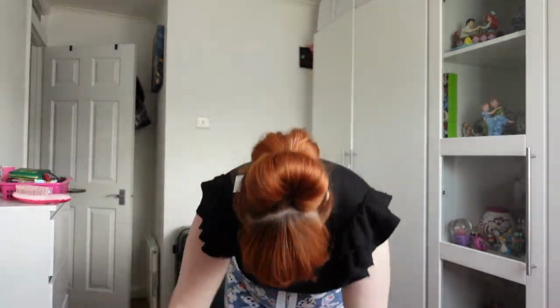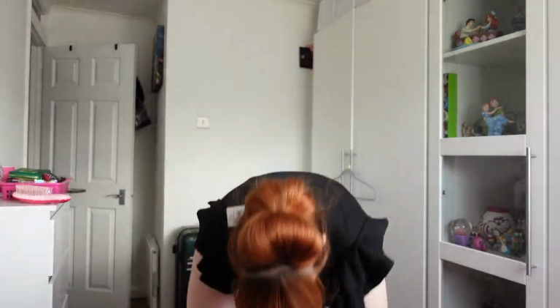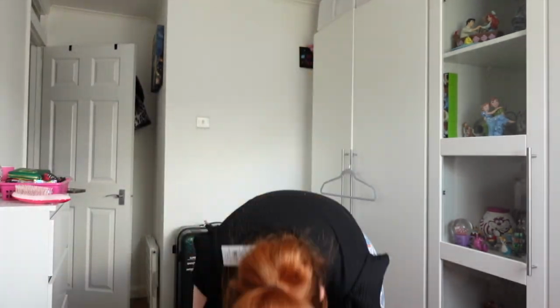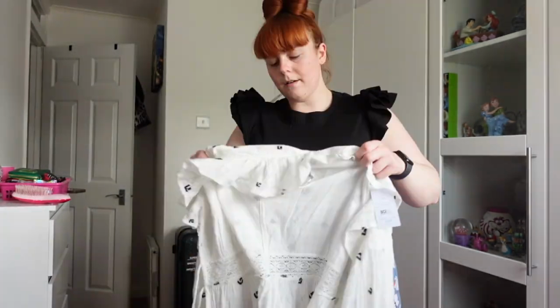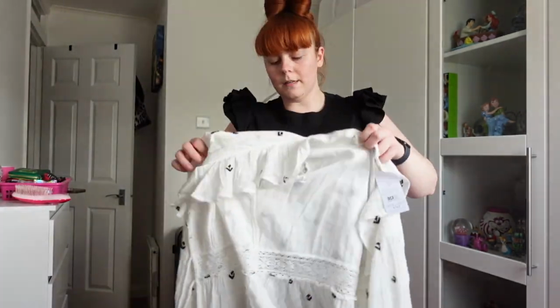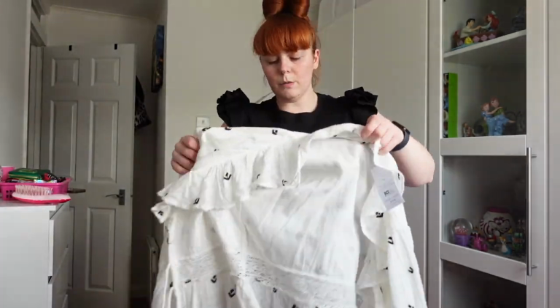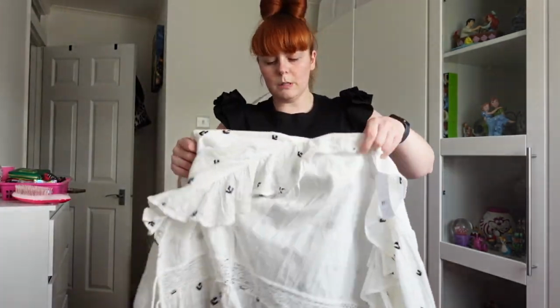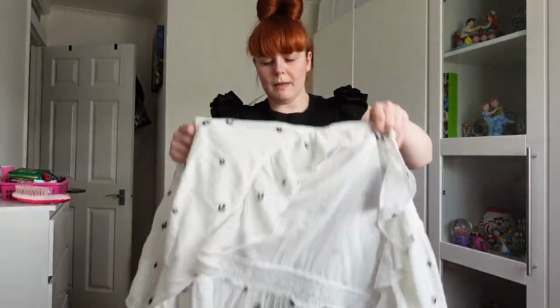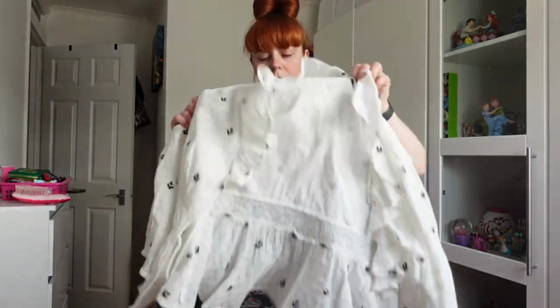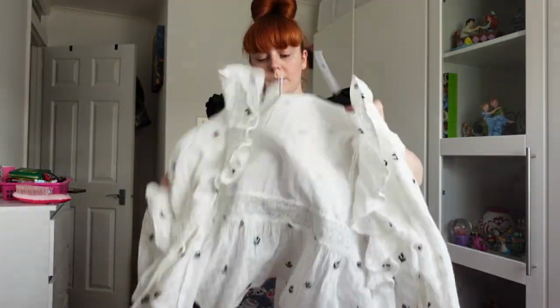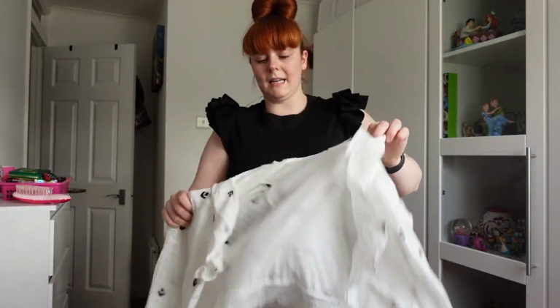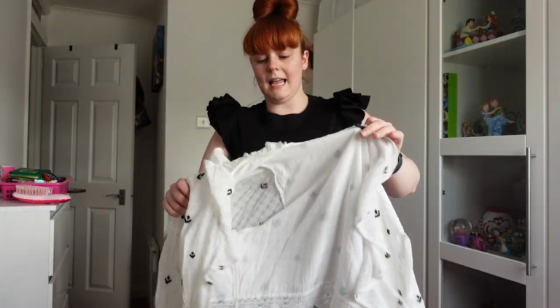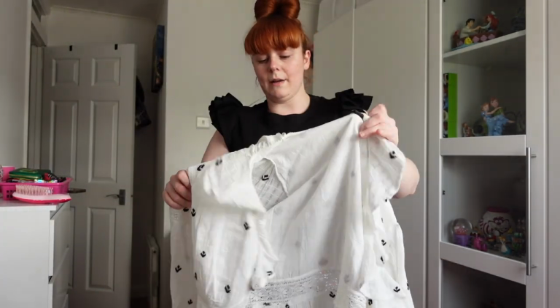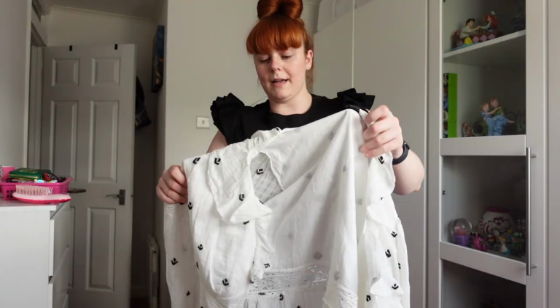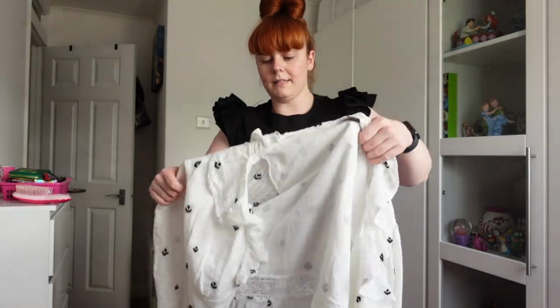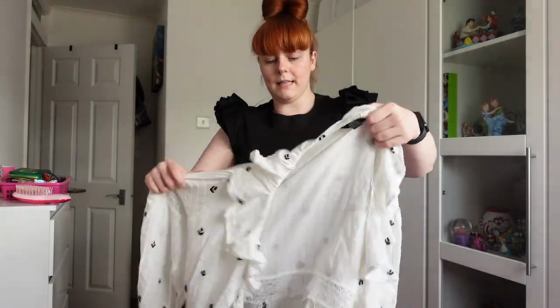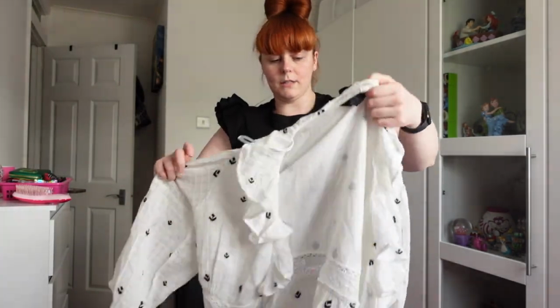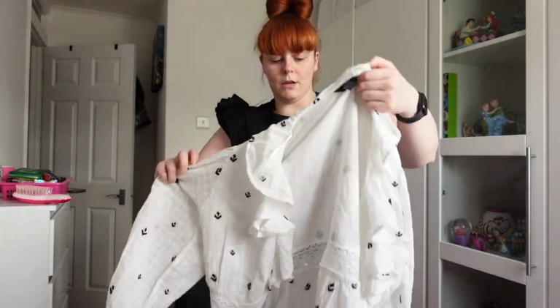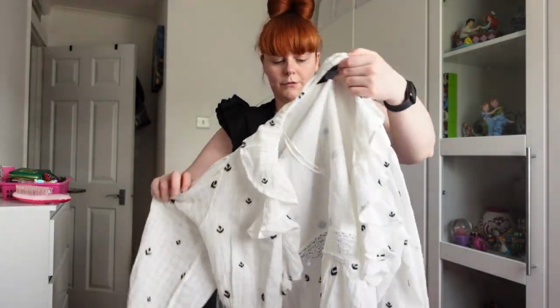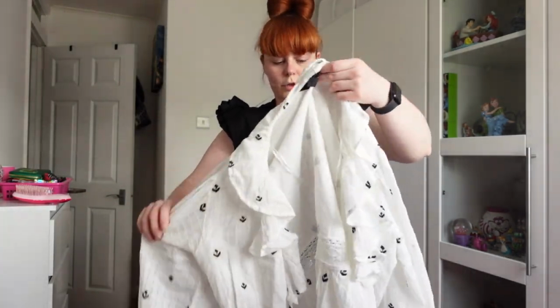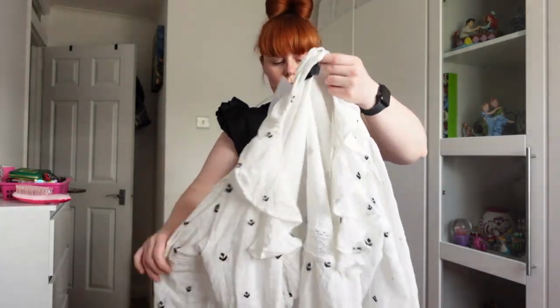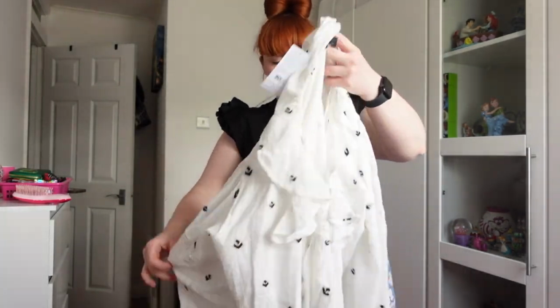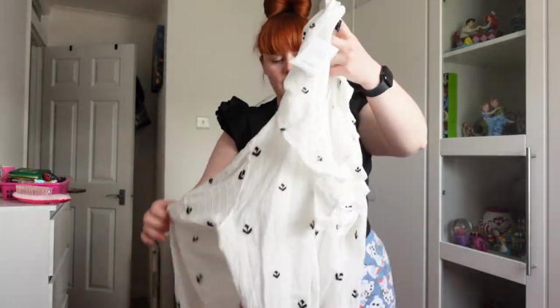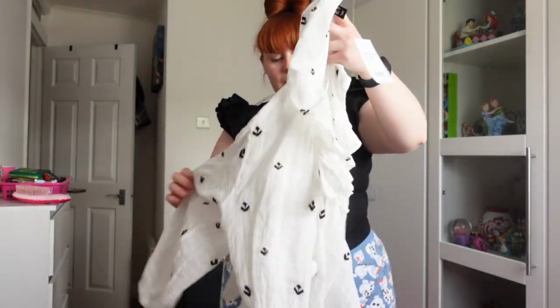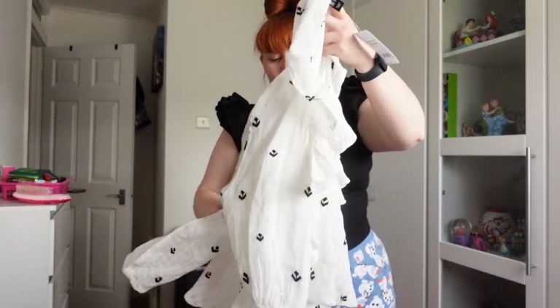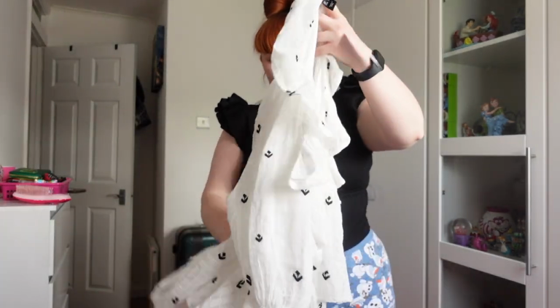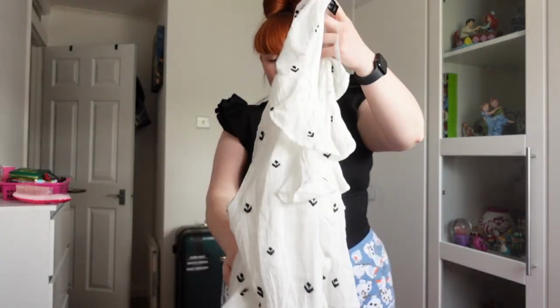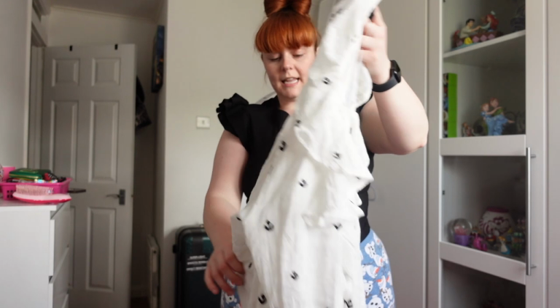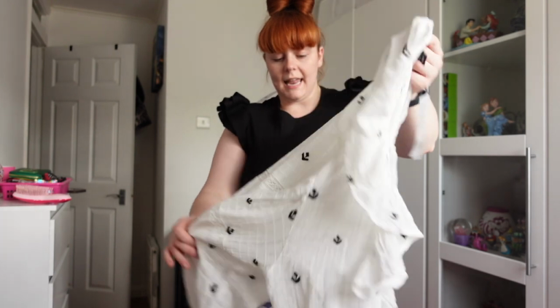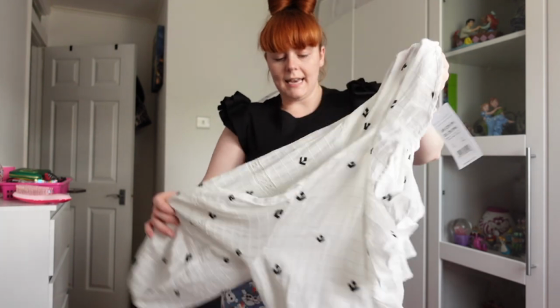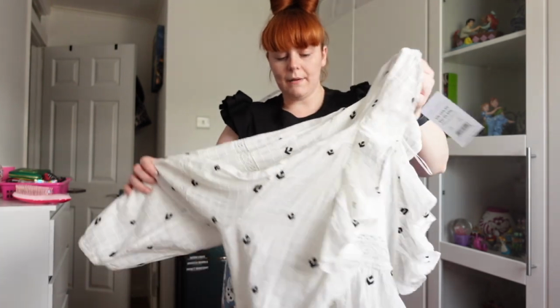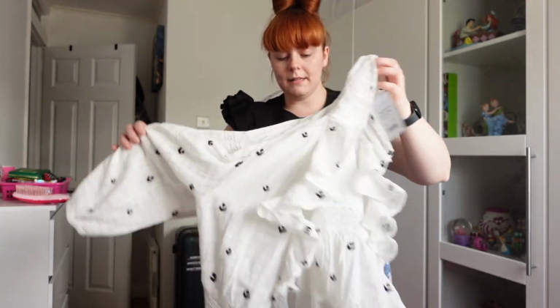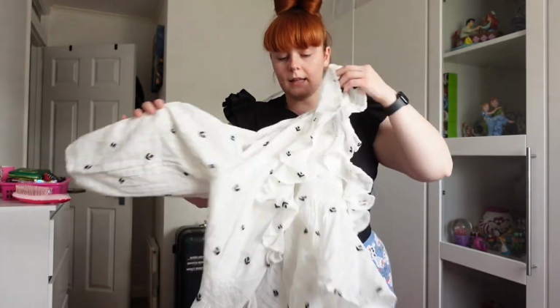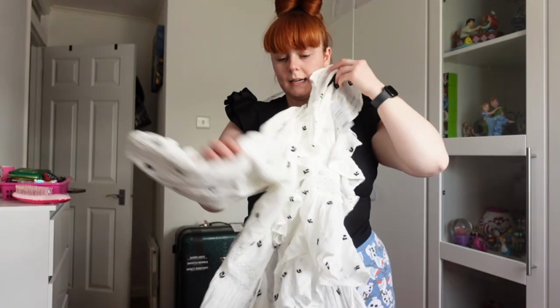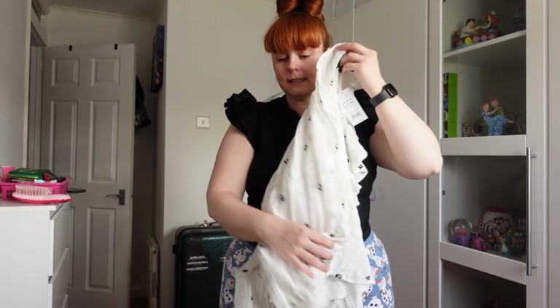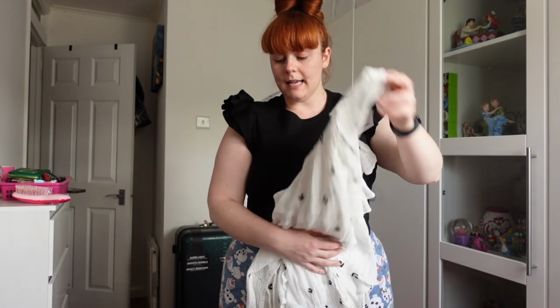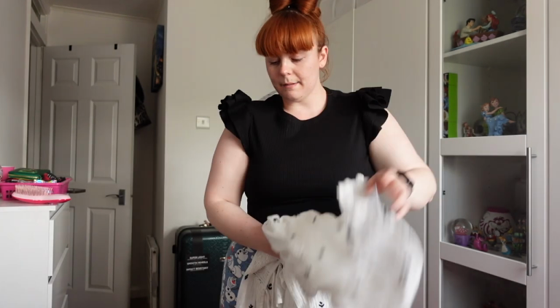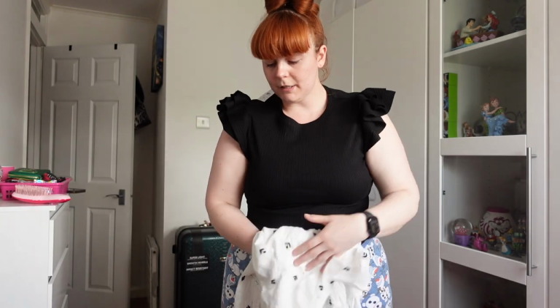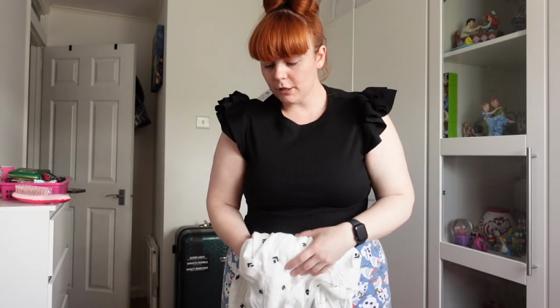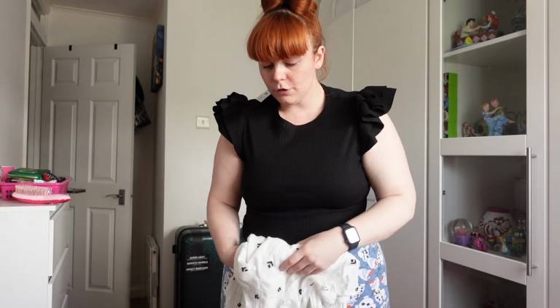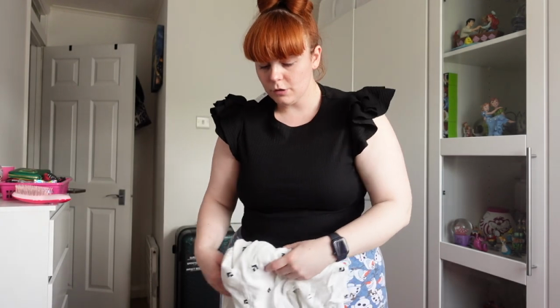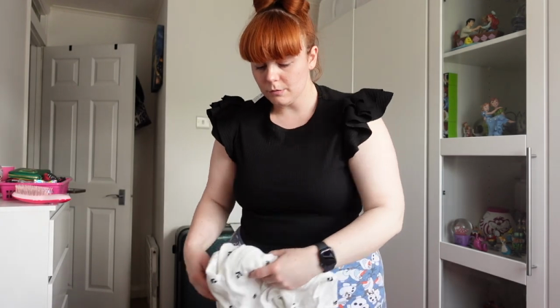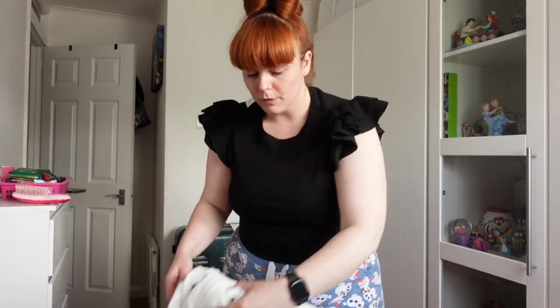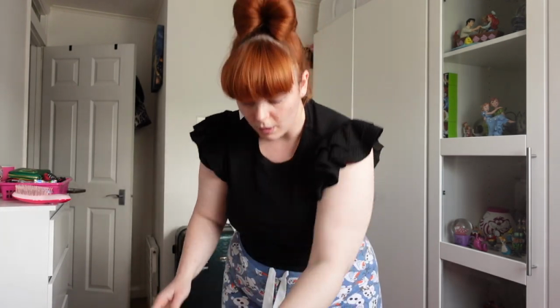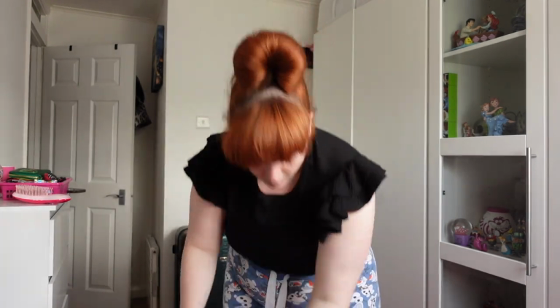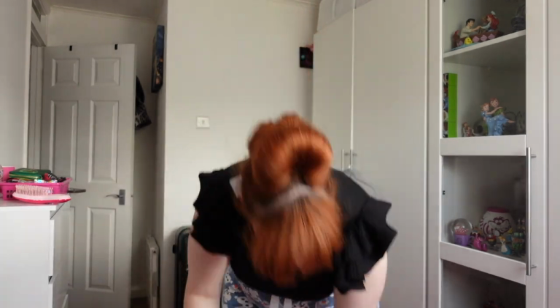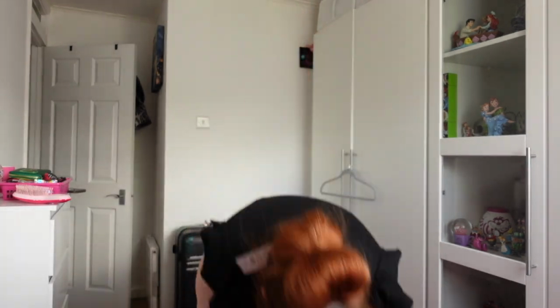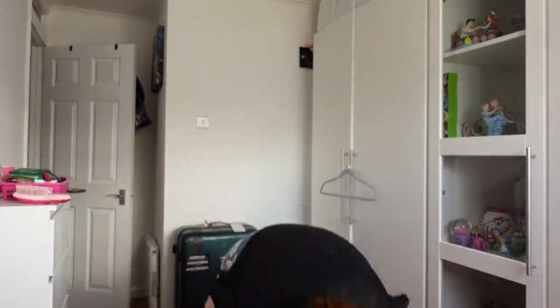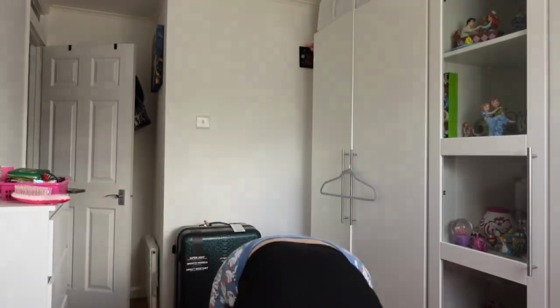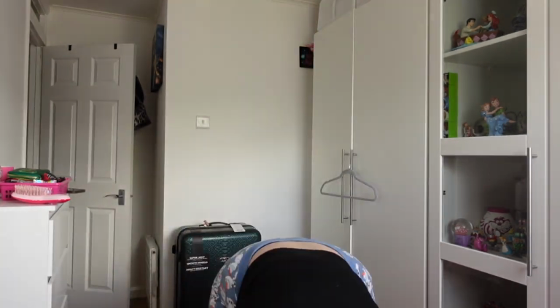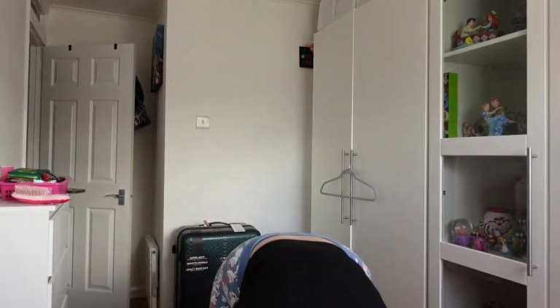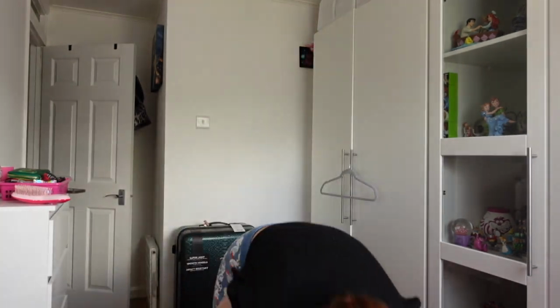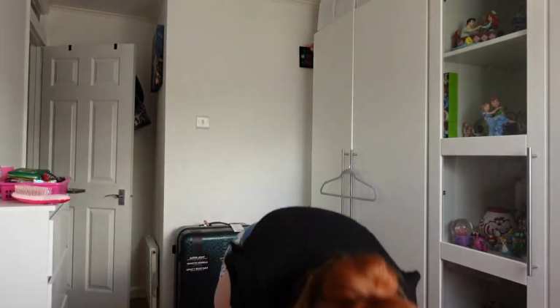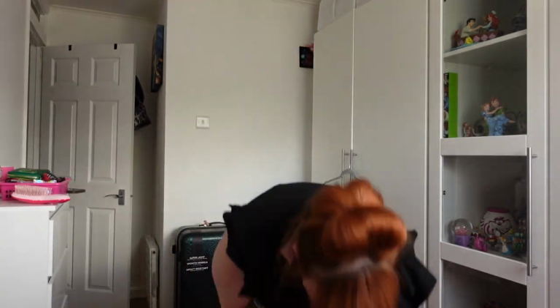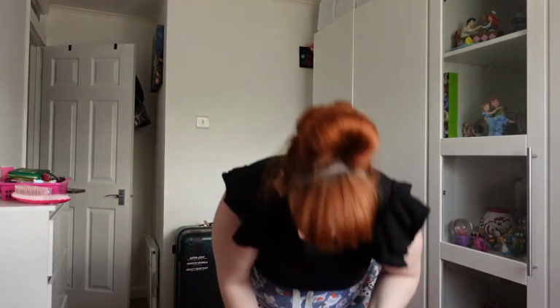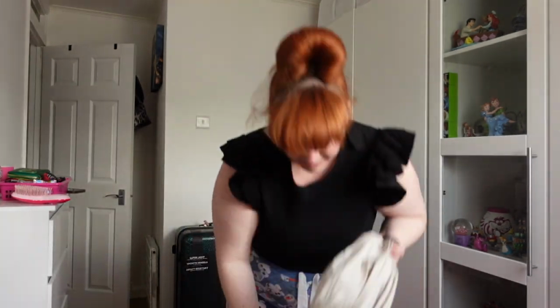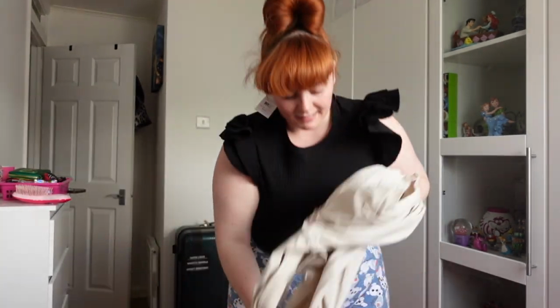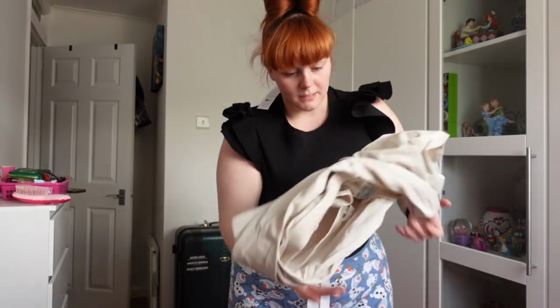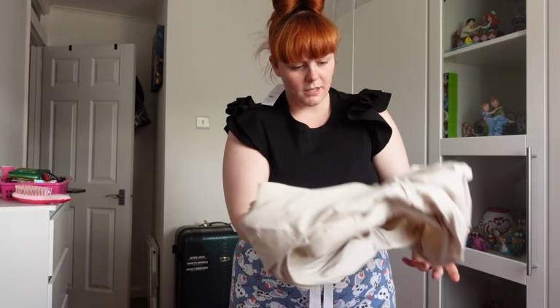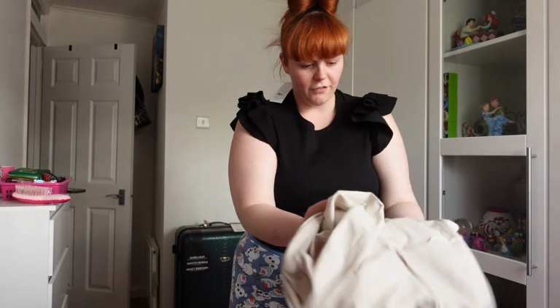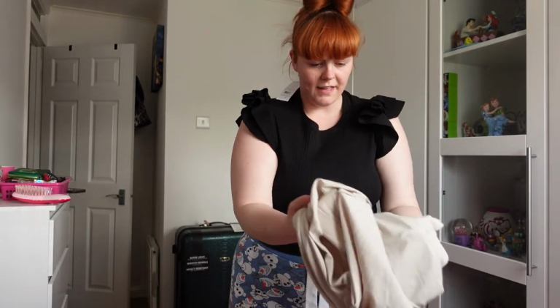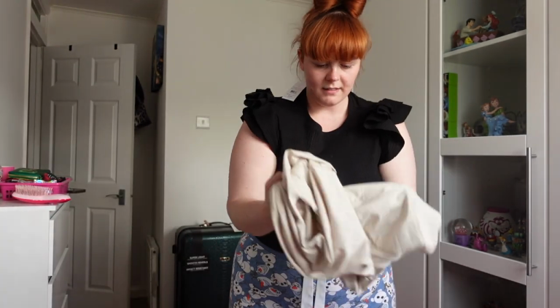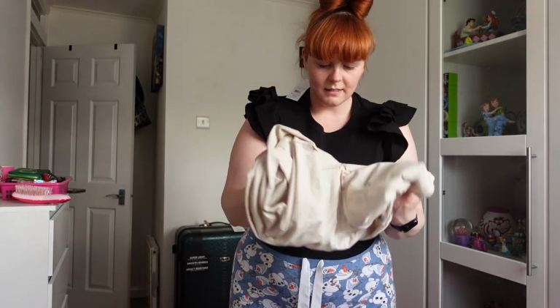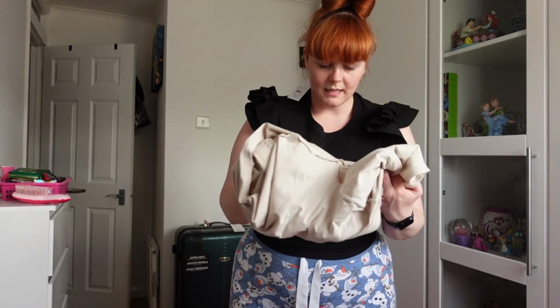I didn't want to spend loads of money anyway so that's kind of good. Now like I said, I'm going to go do some gardening and paint the fences.